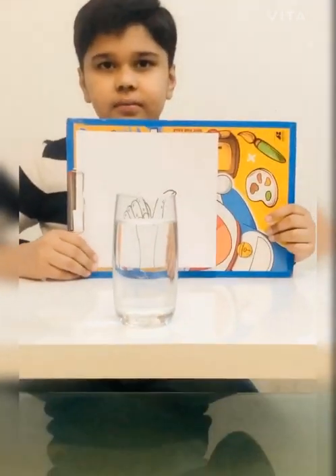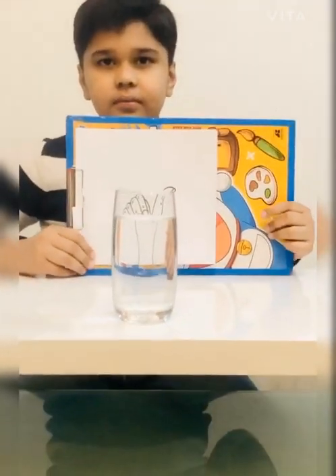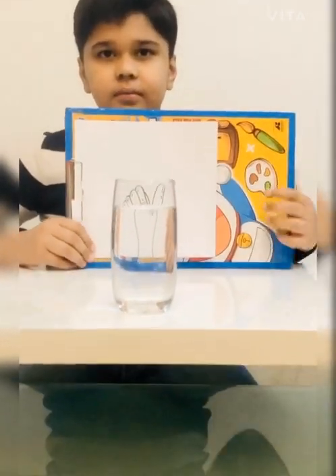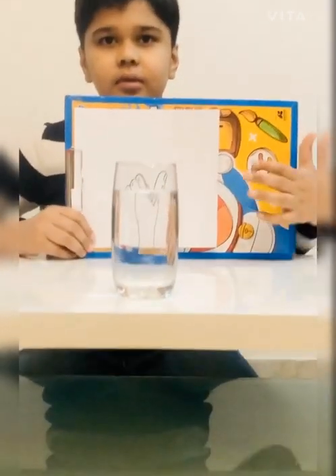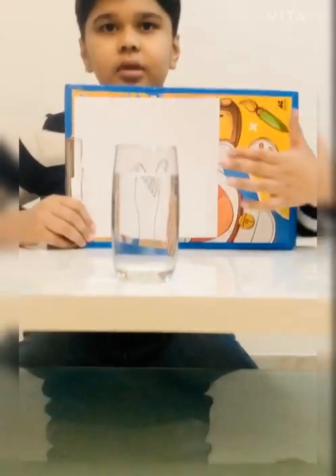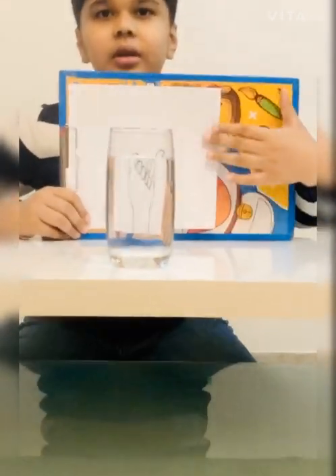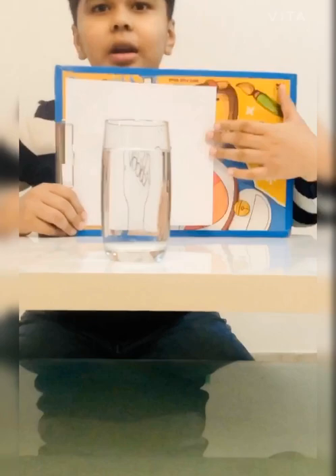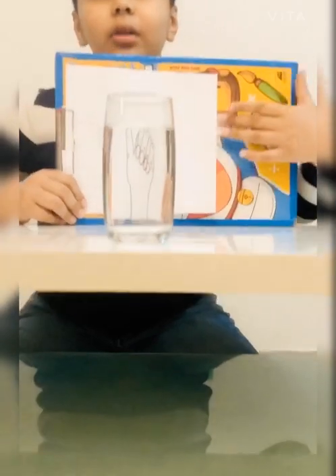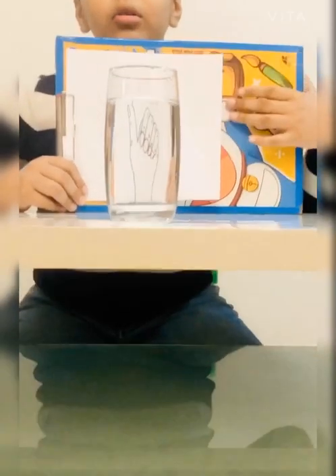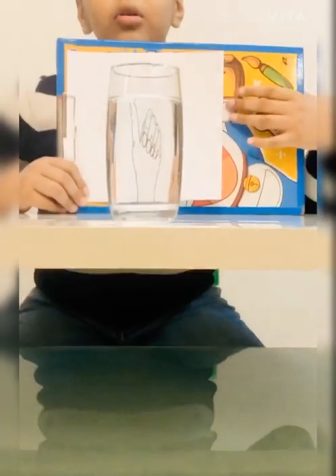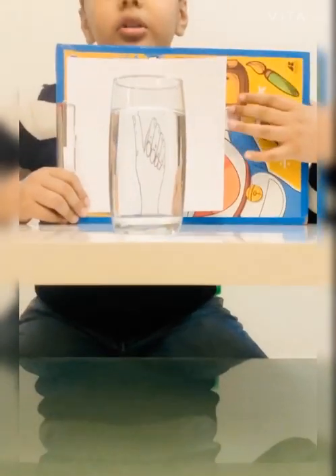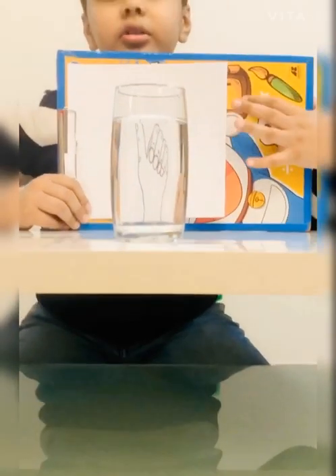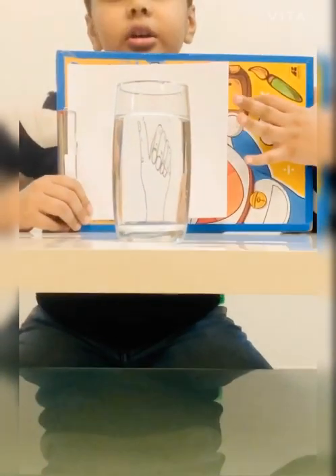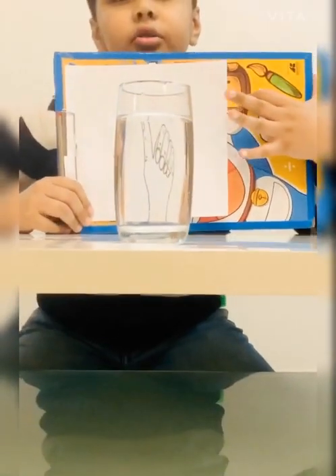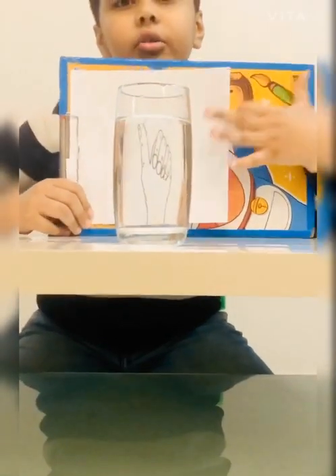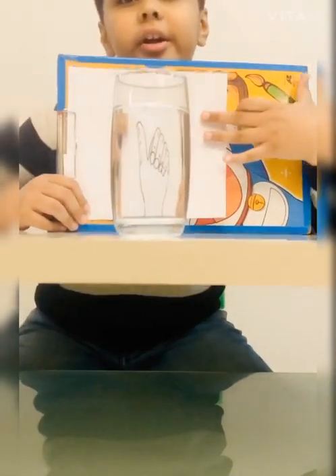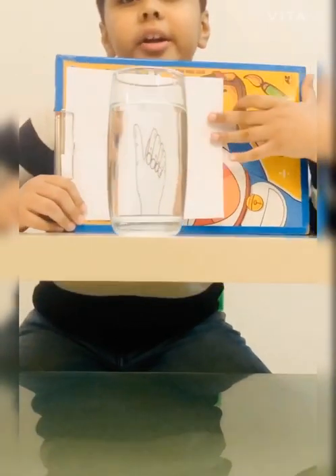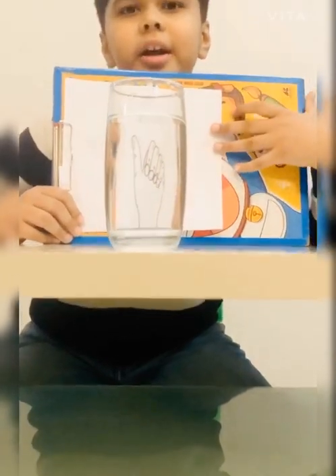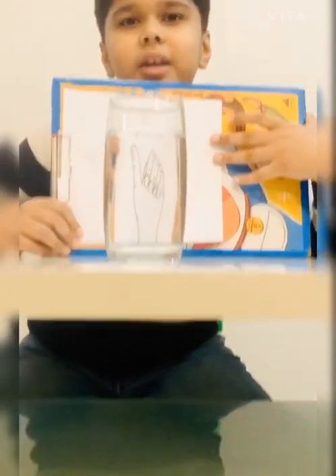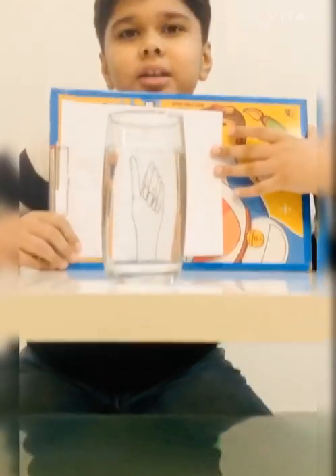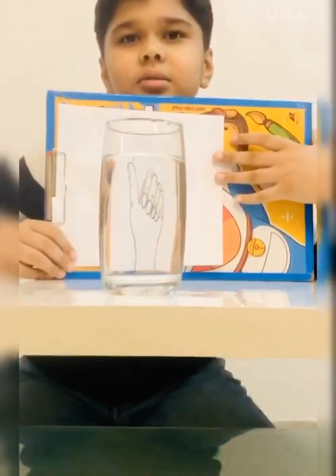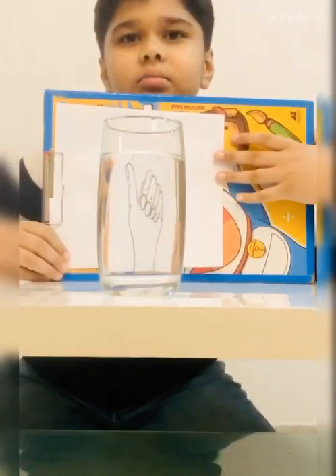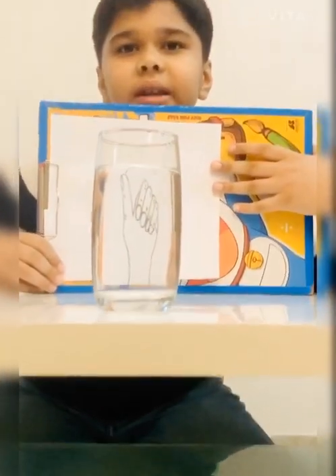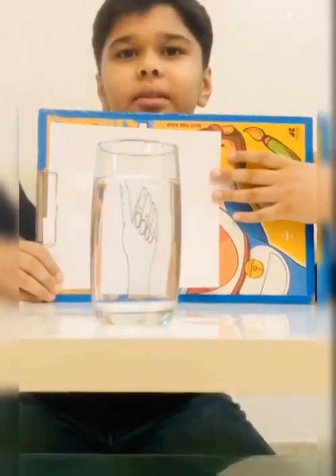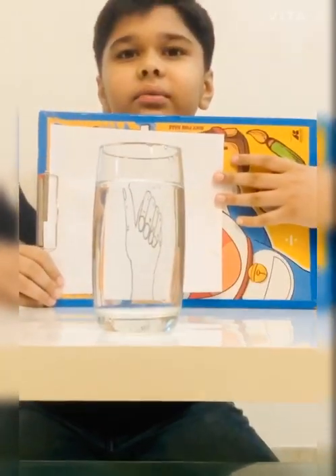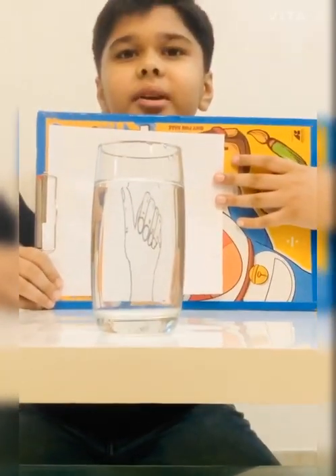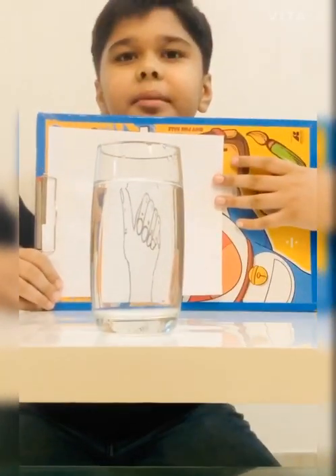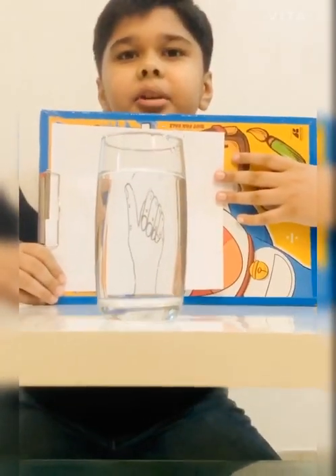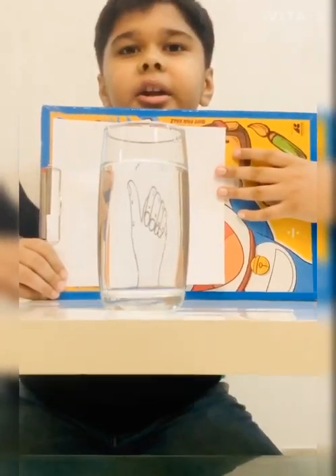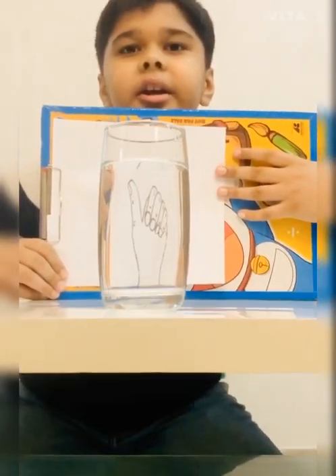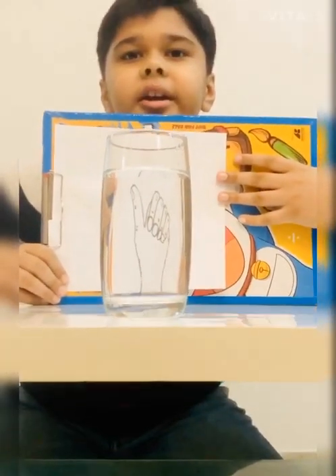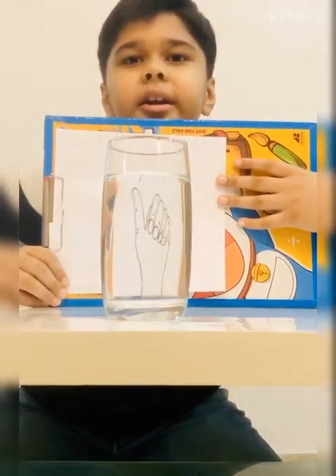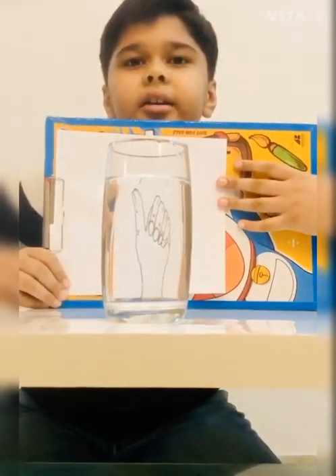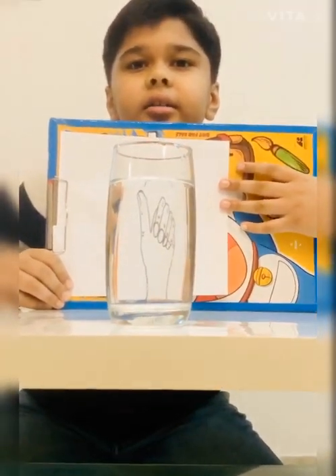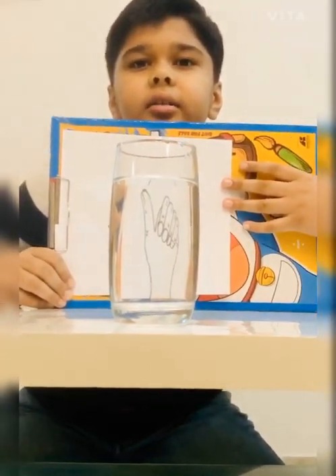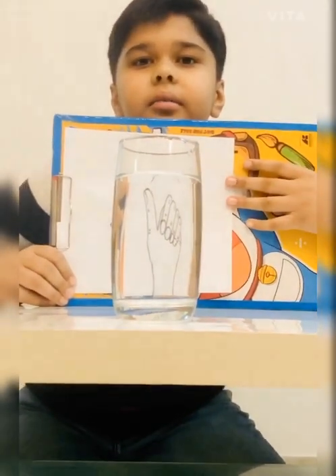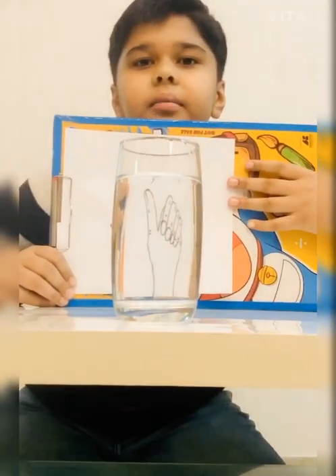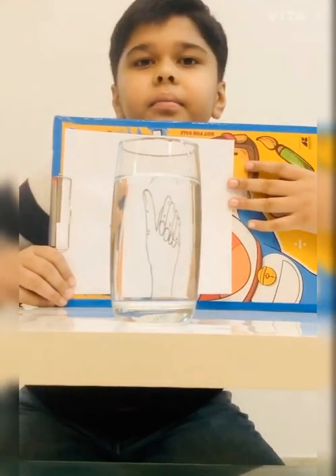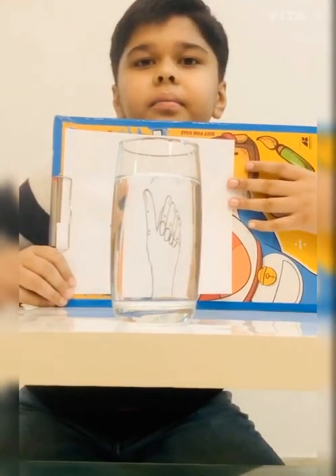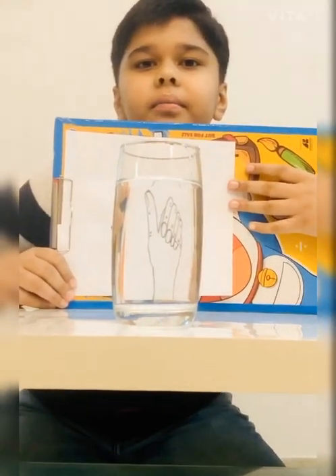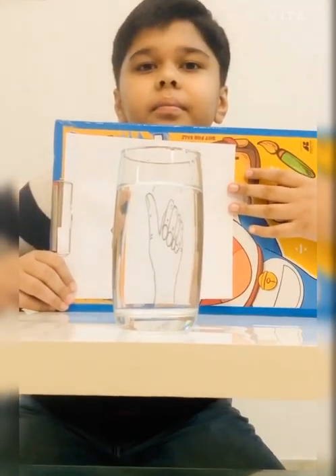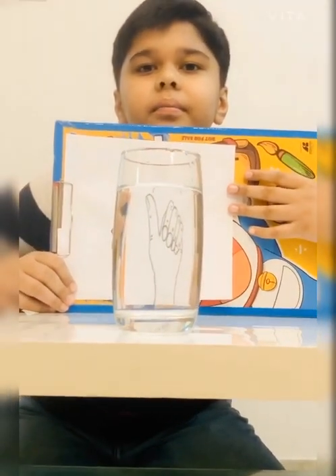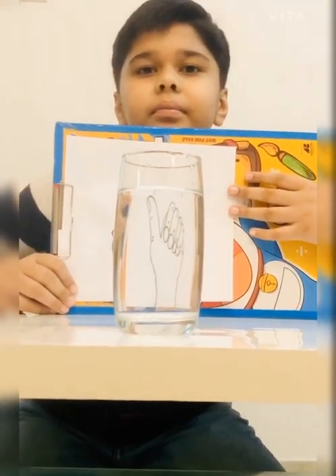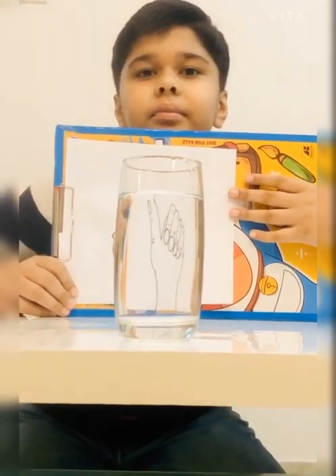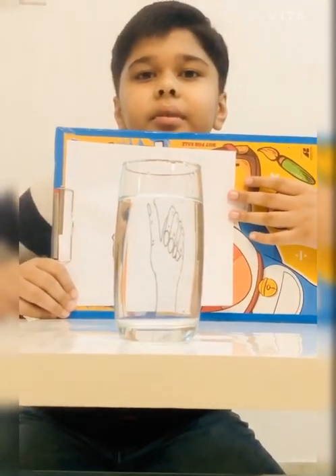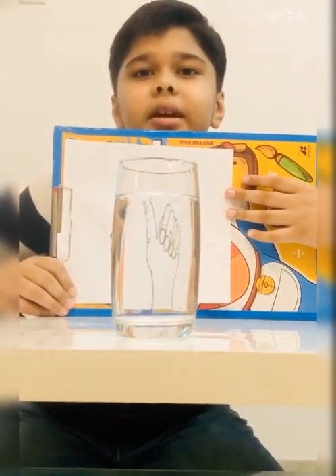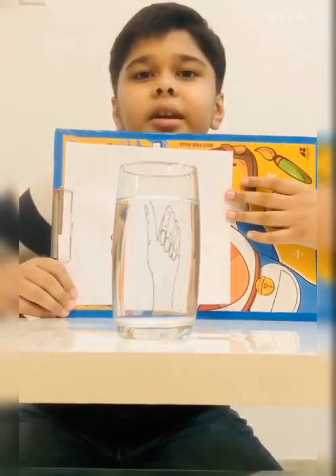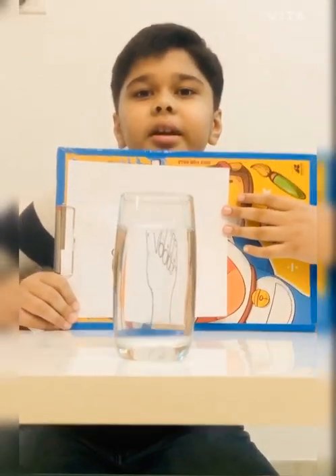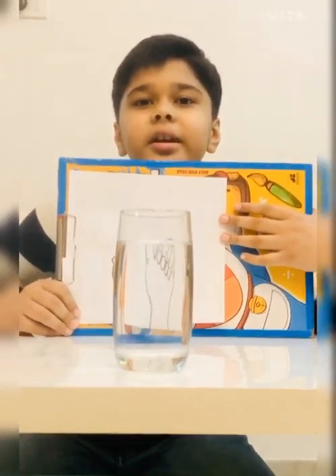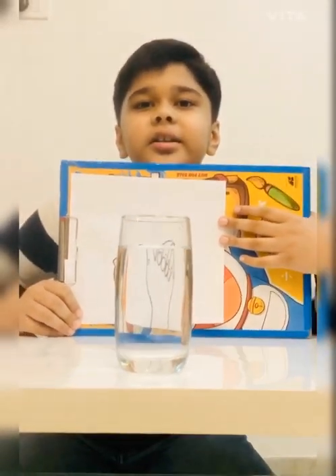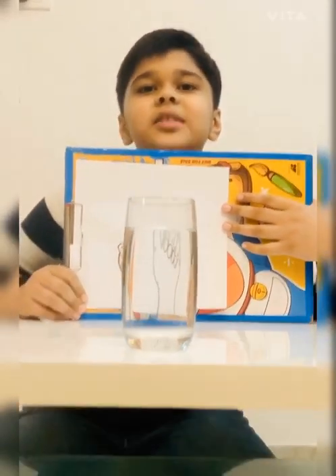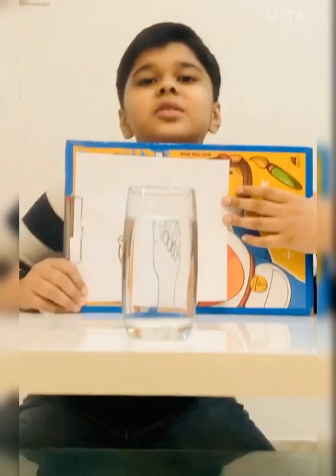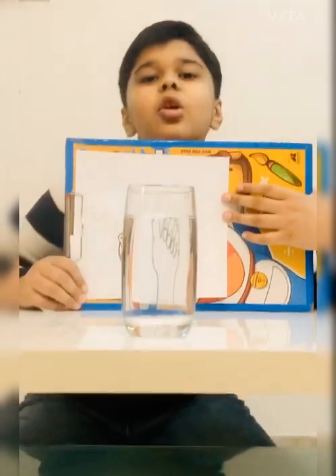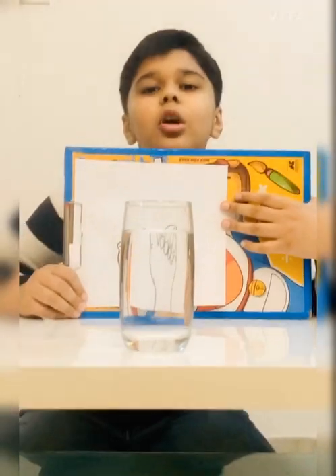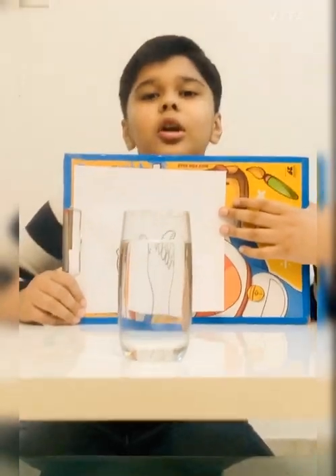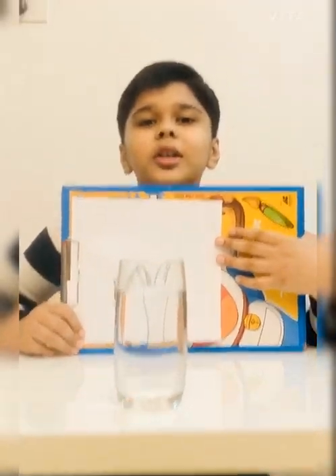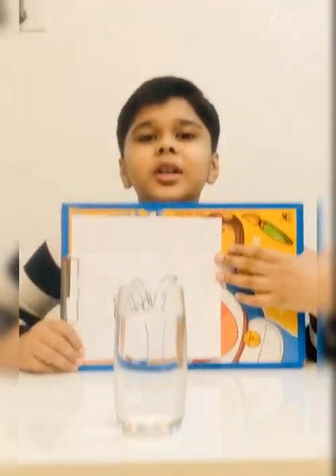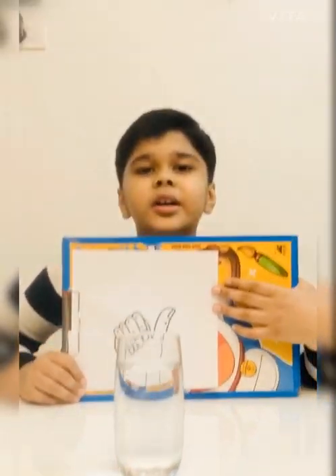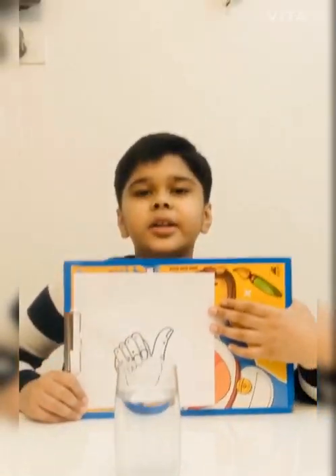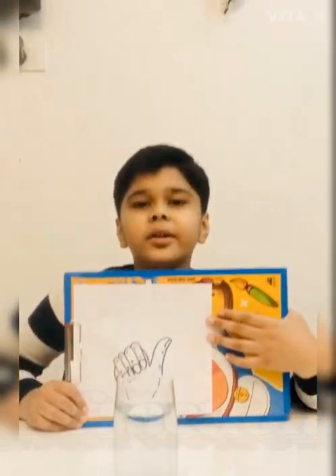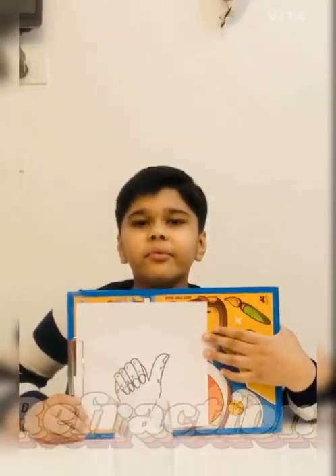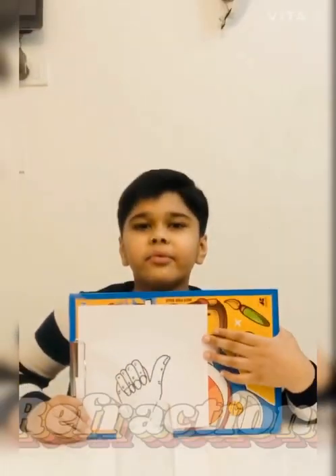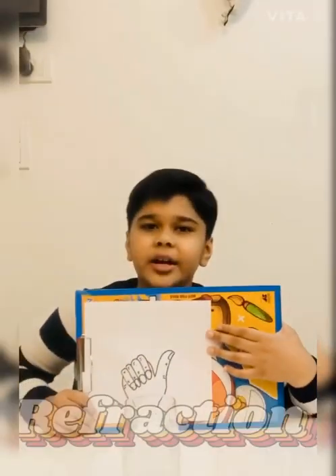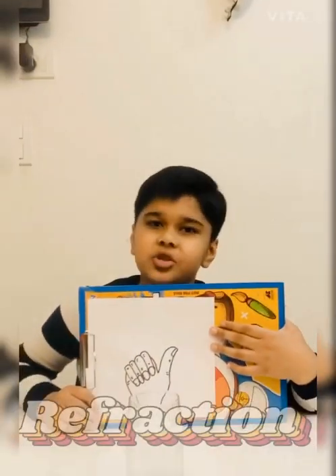Now the drawing has been flipped. It is called refraction.